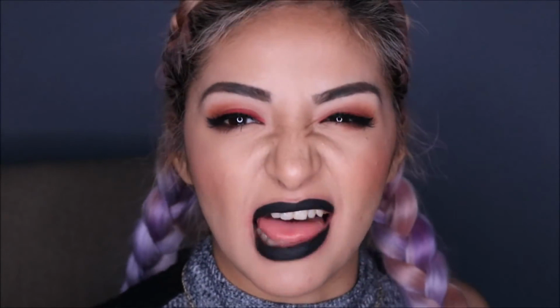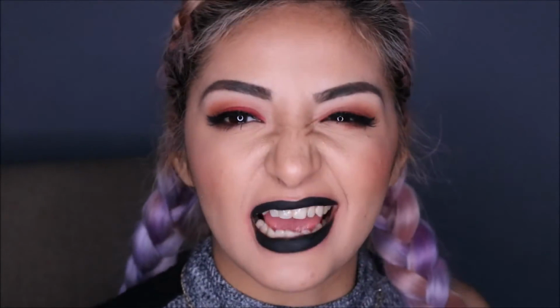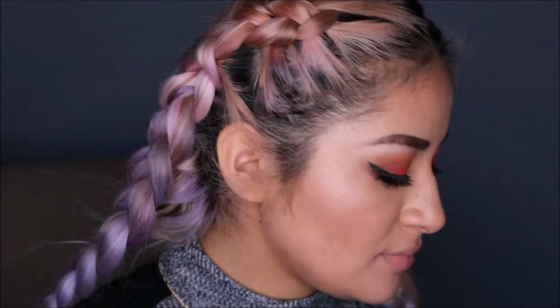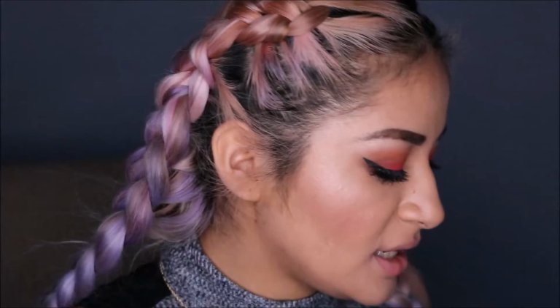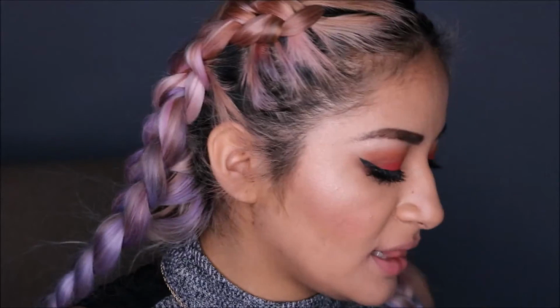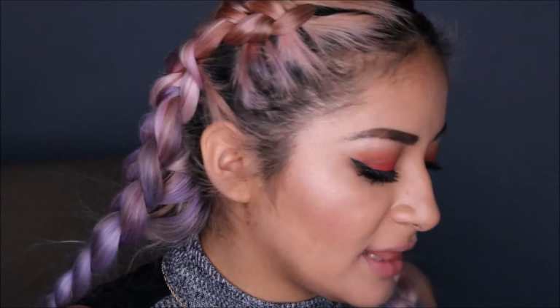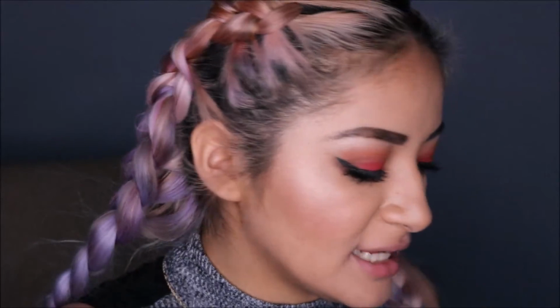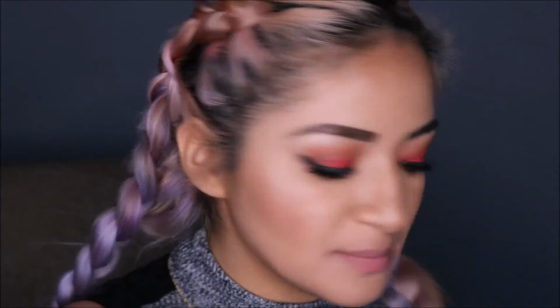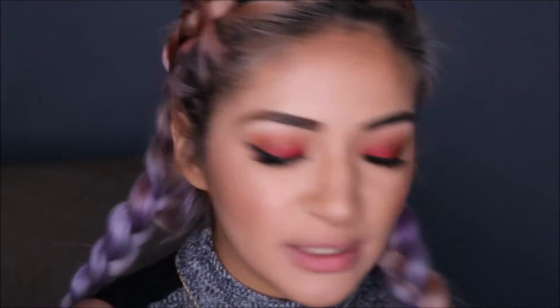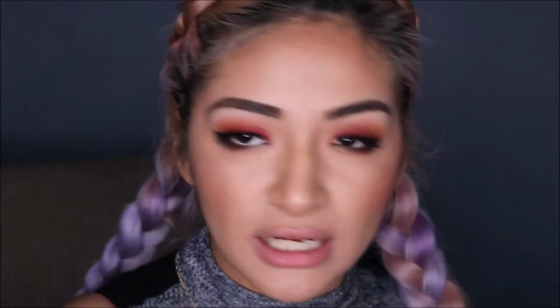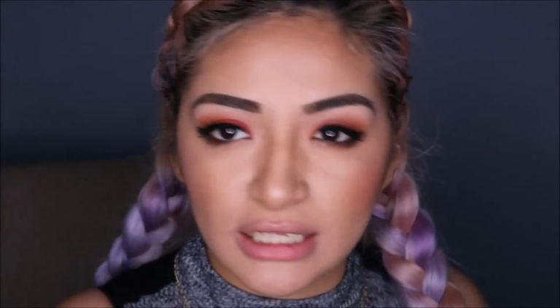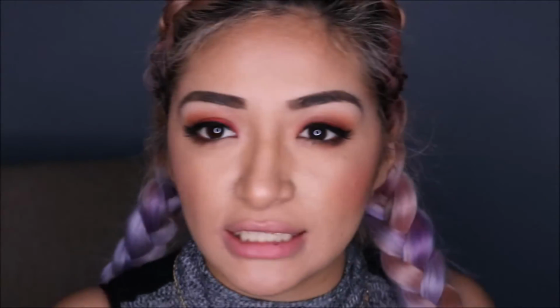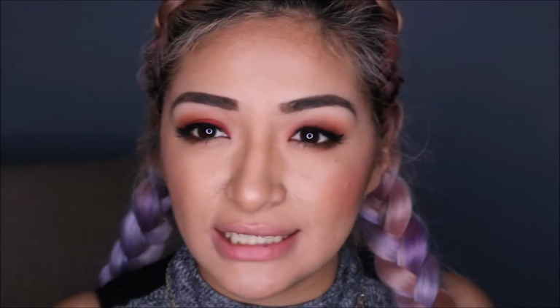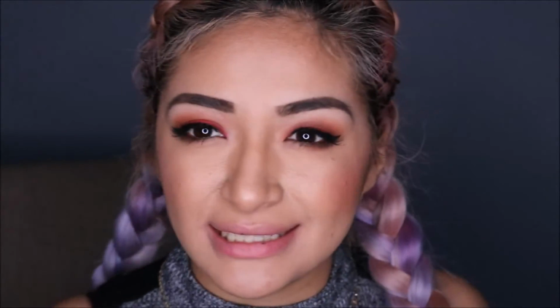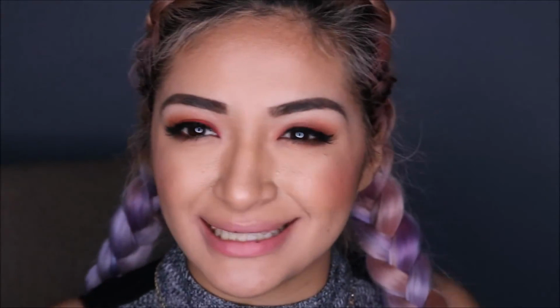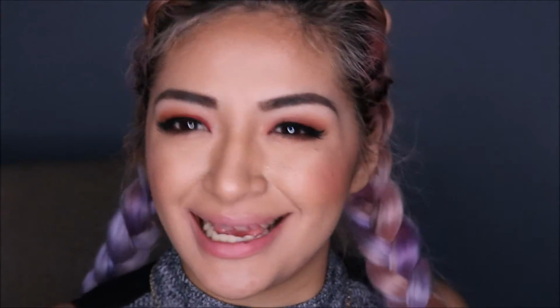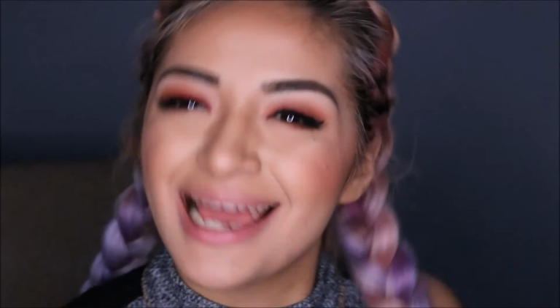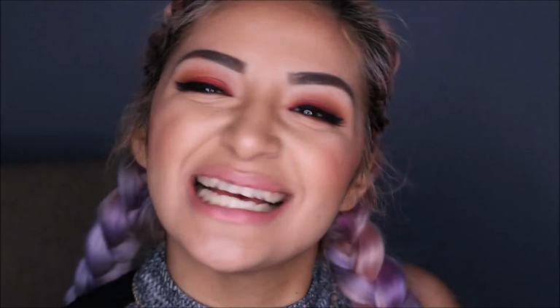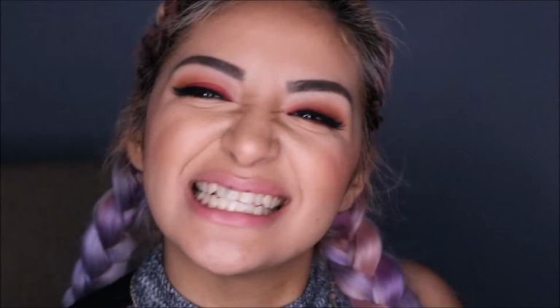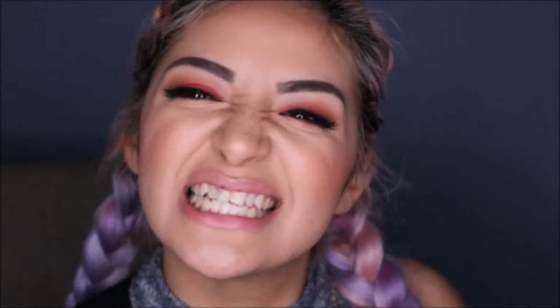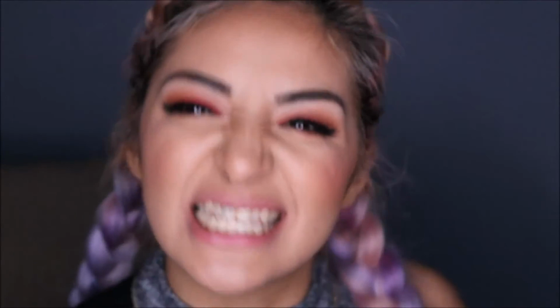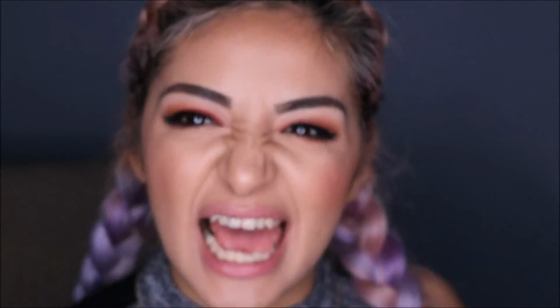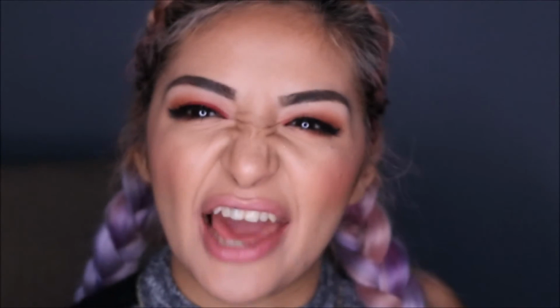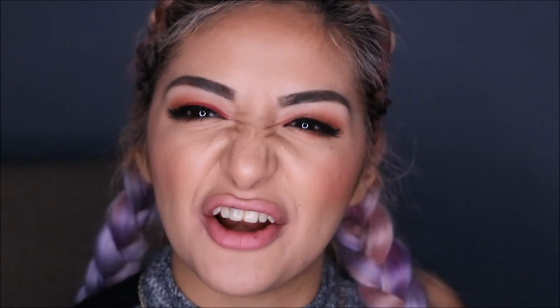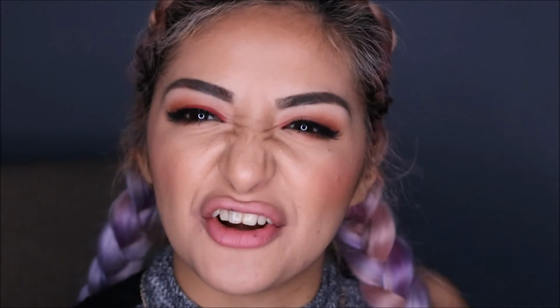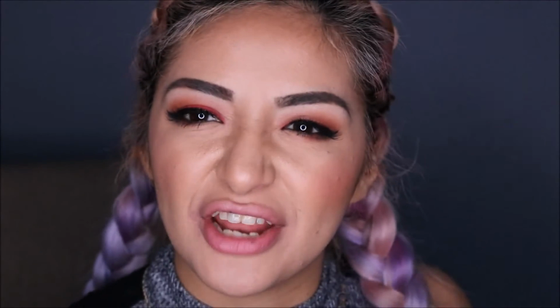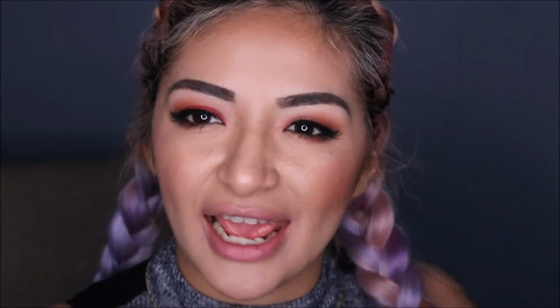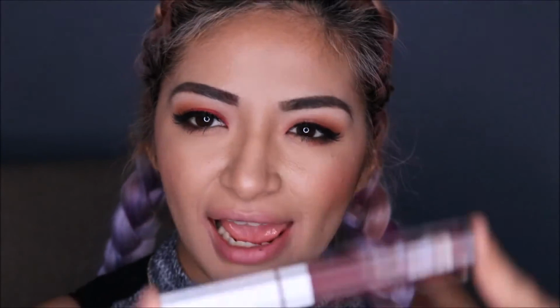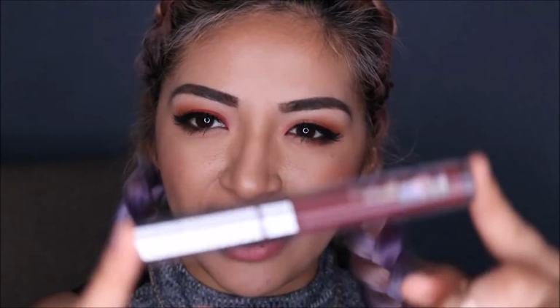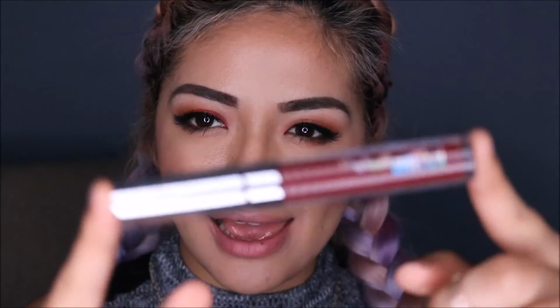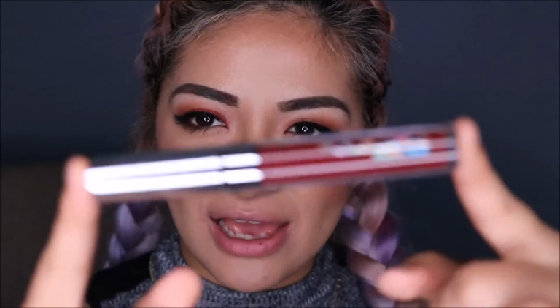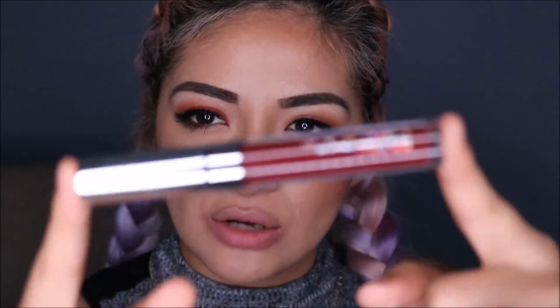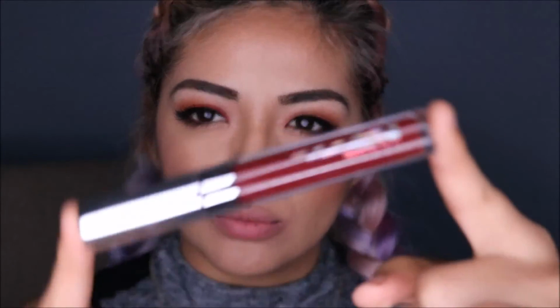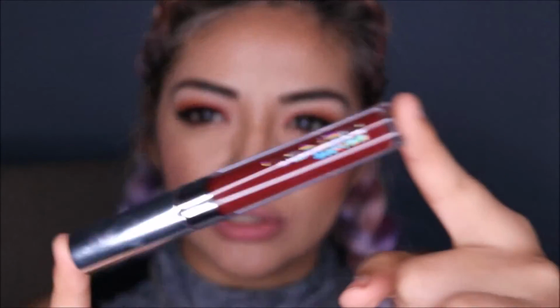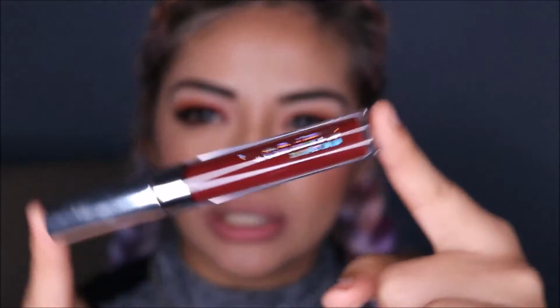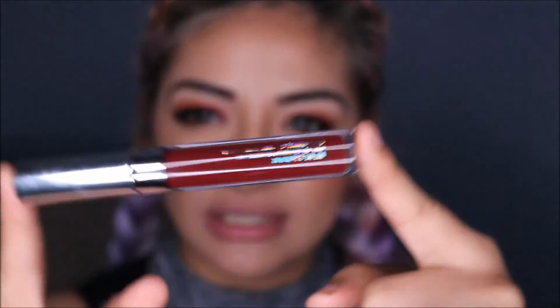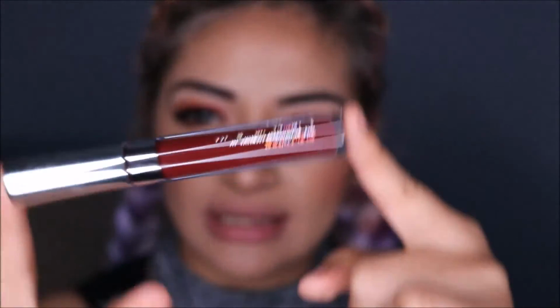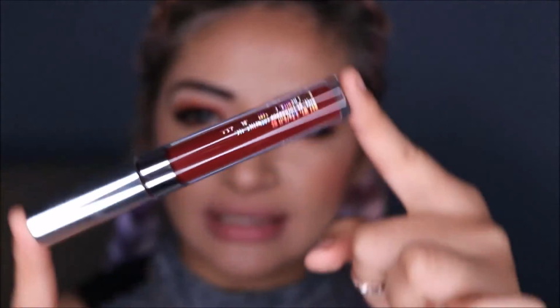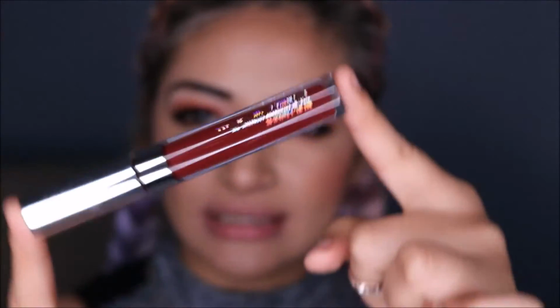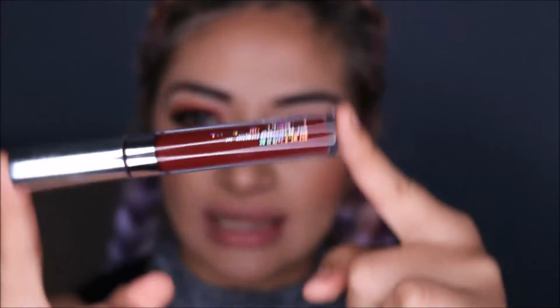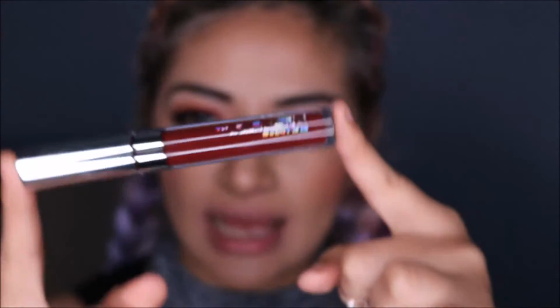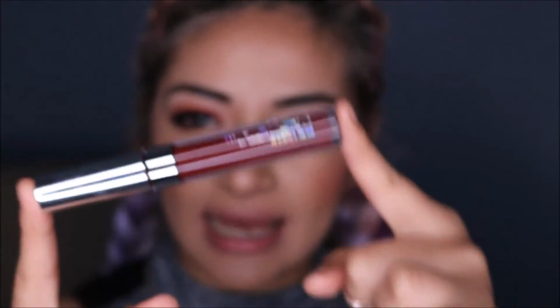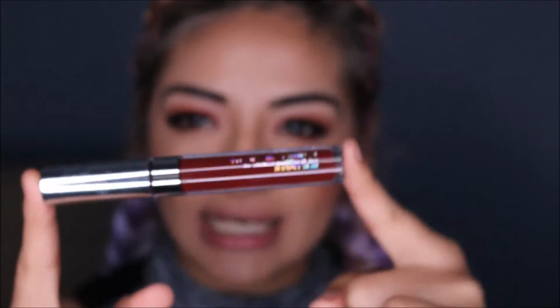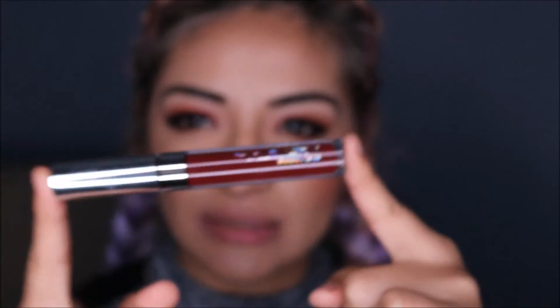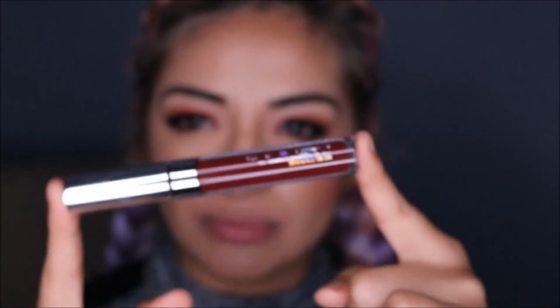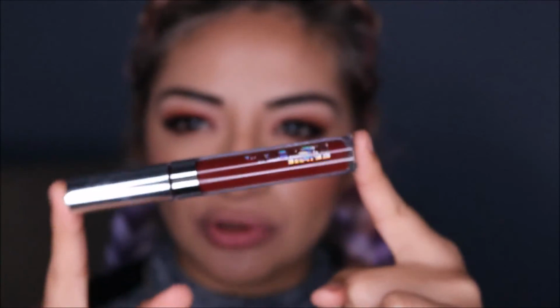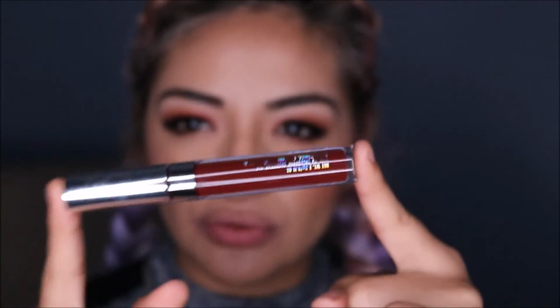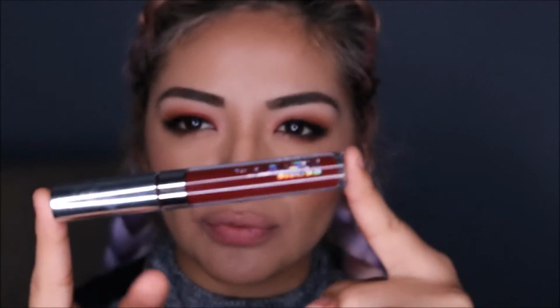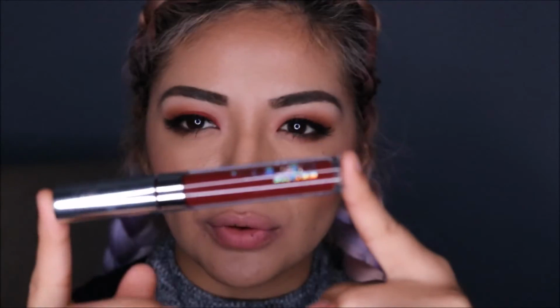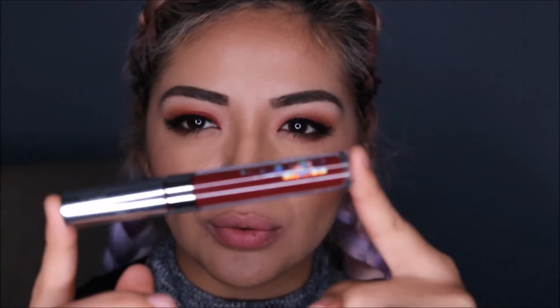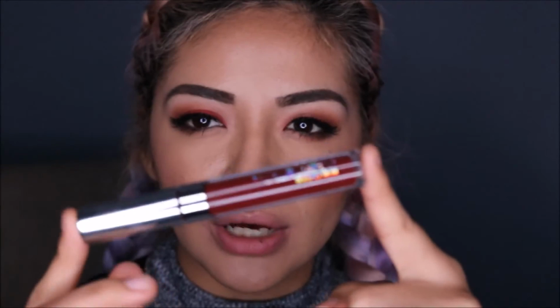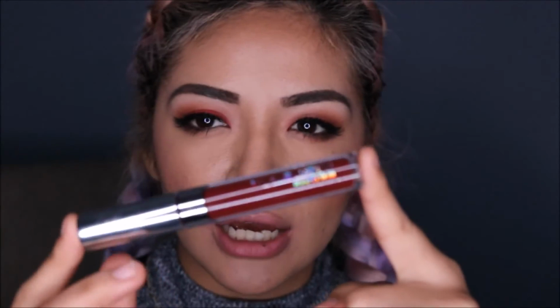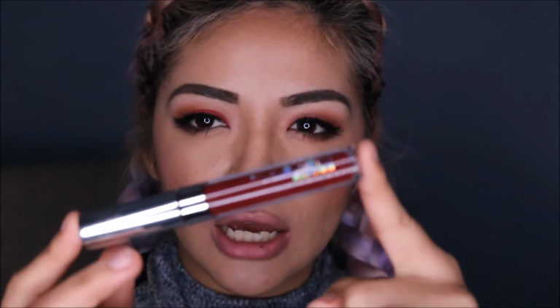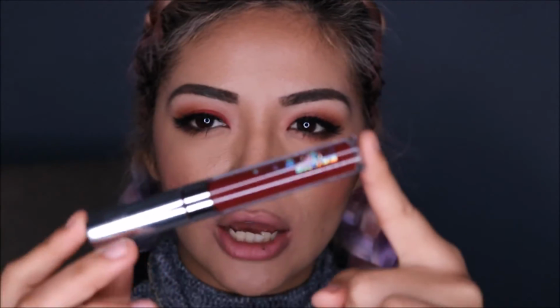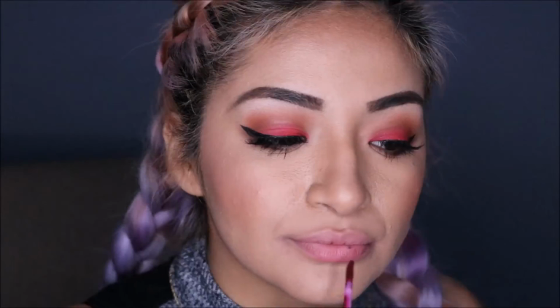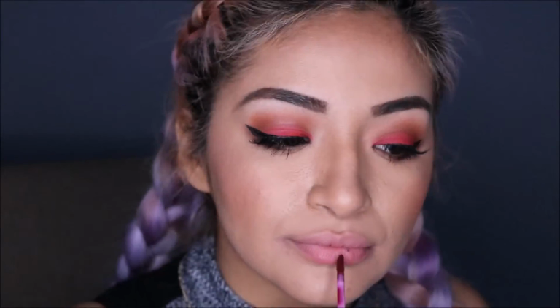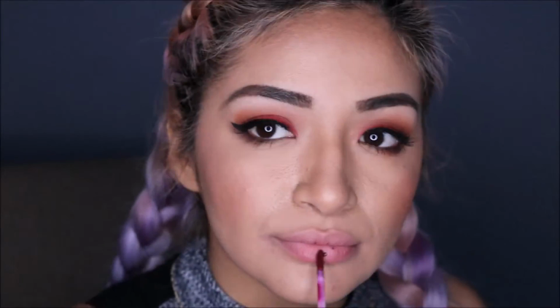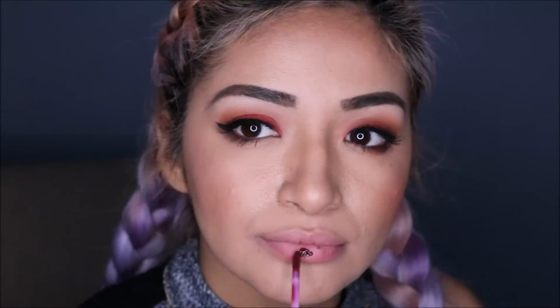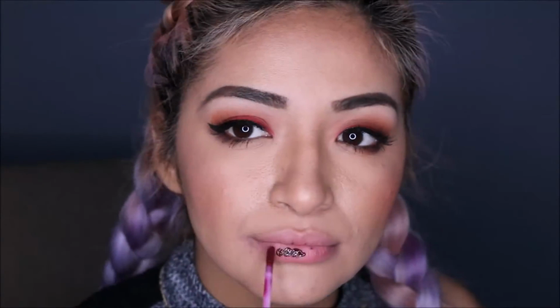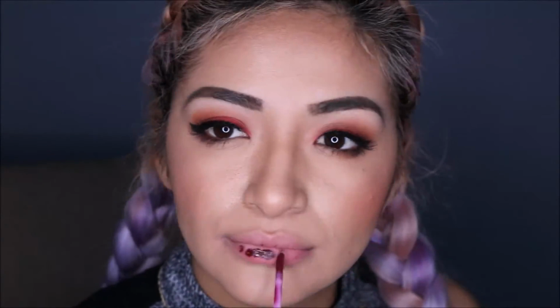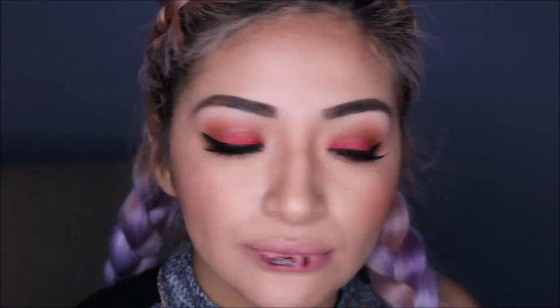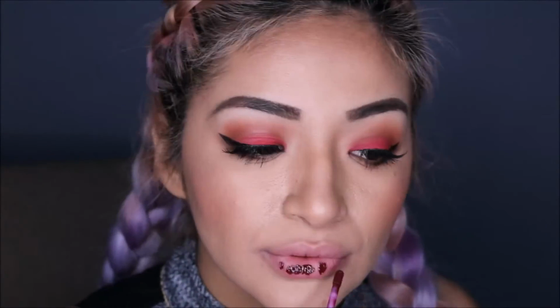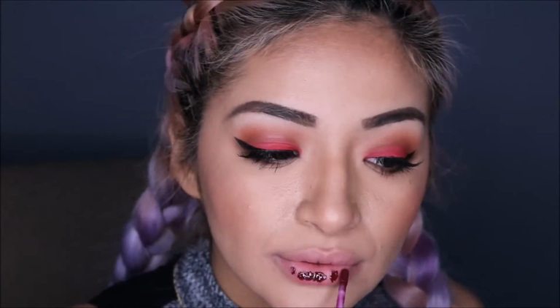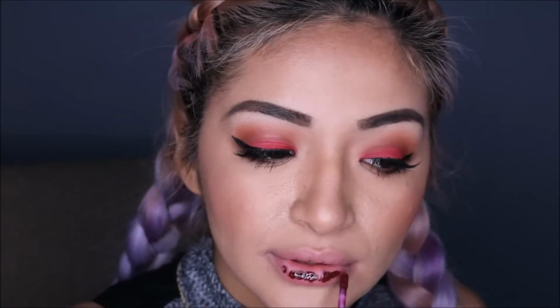So last but not least, Saturday, which is like this nice, beautiful color.